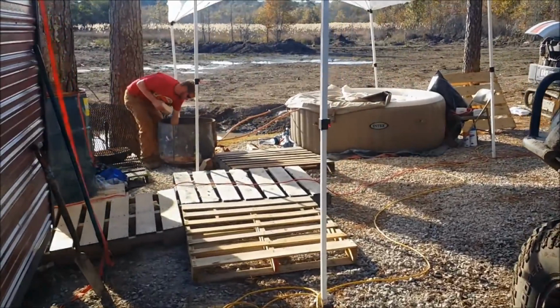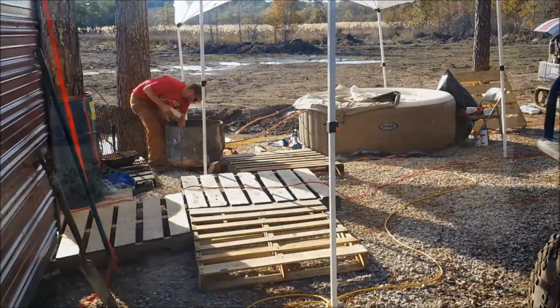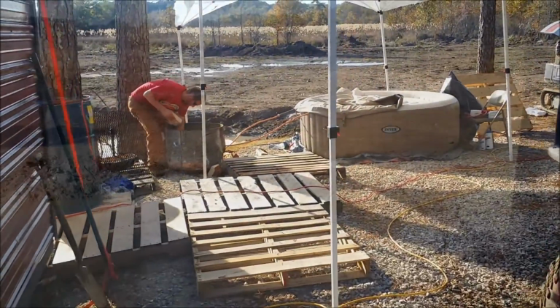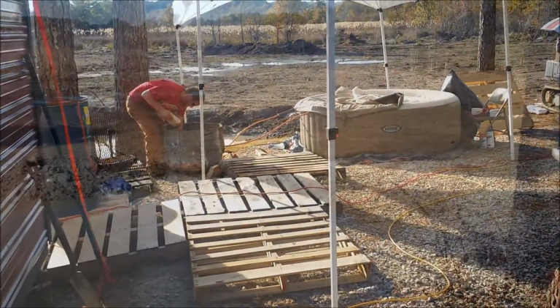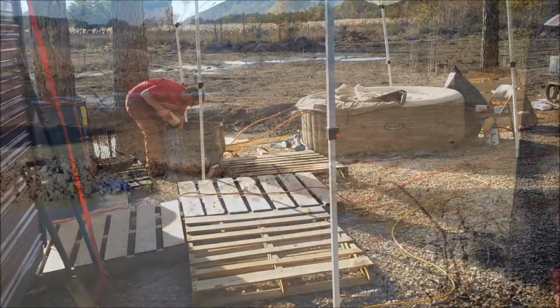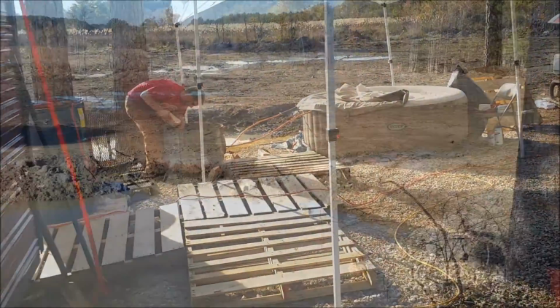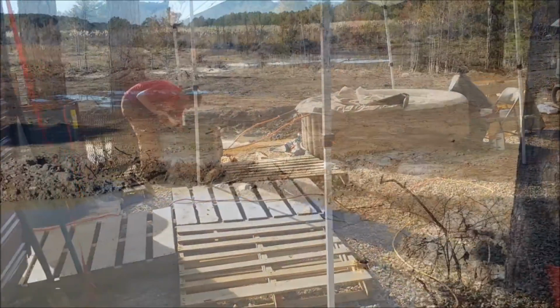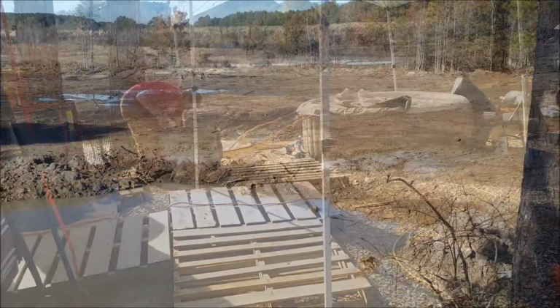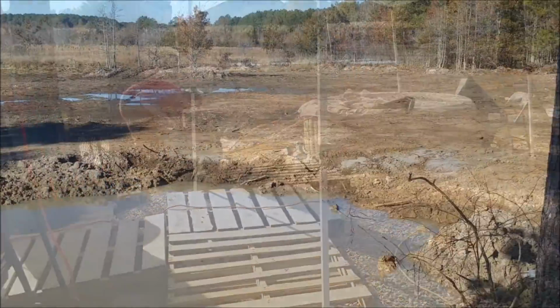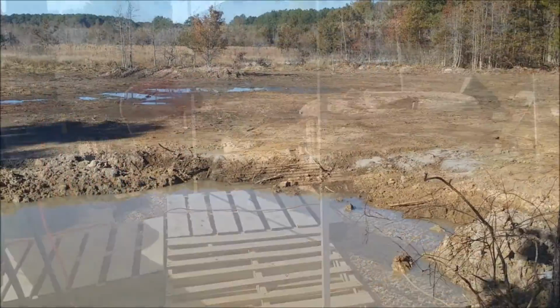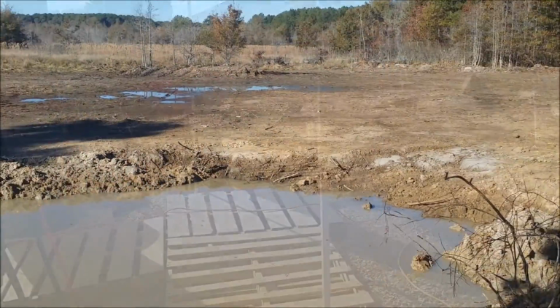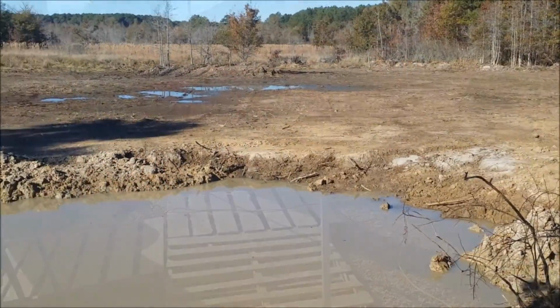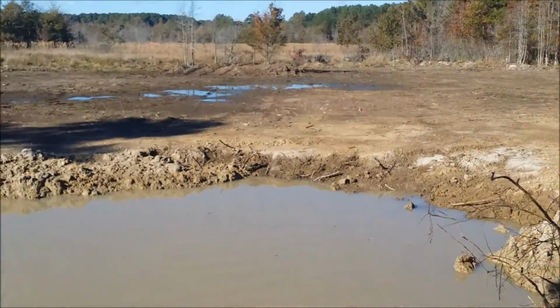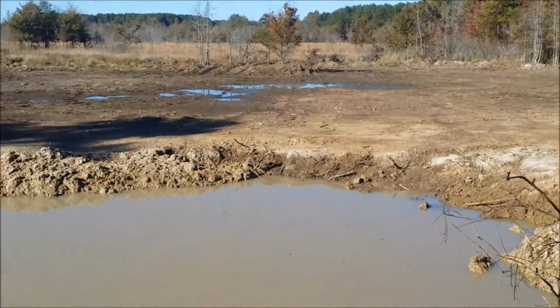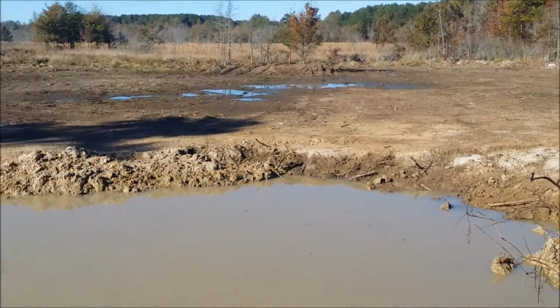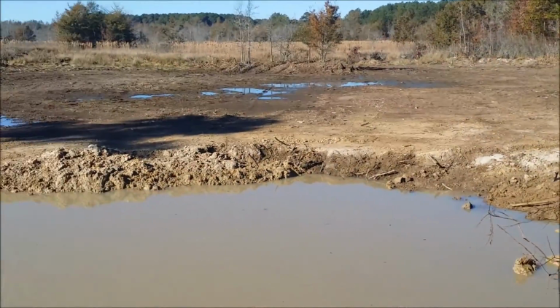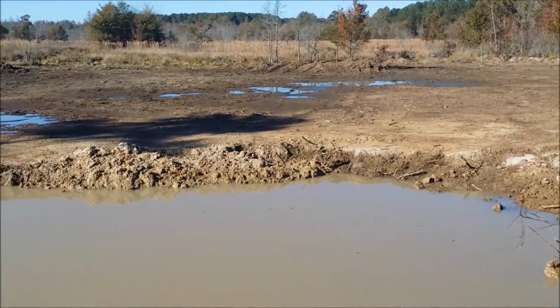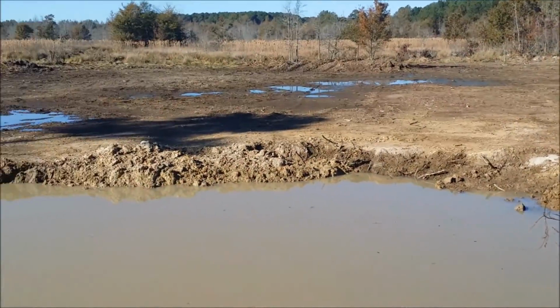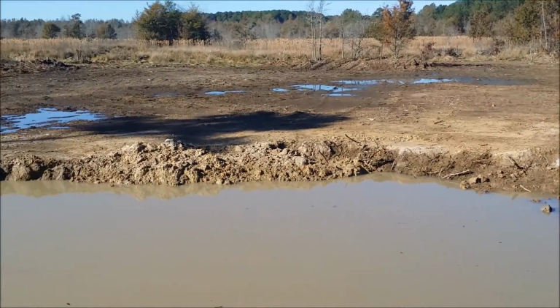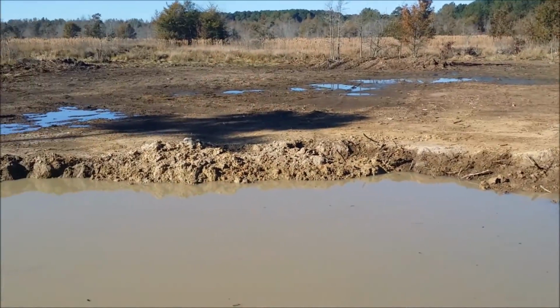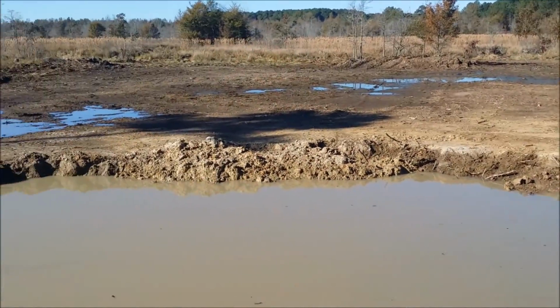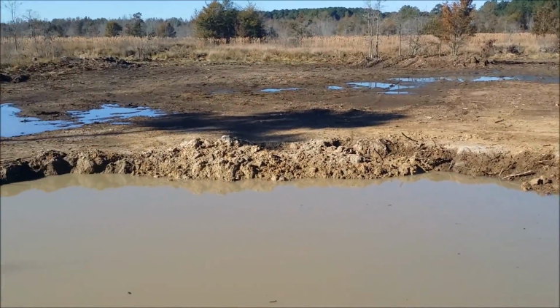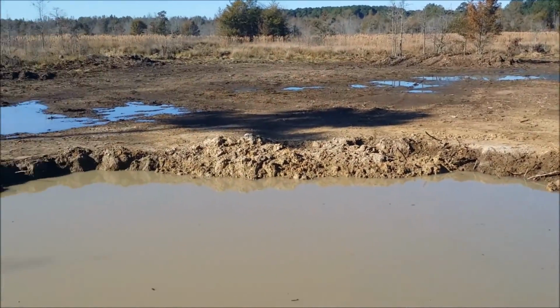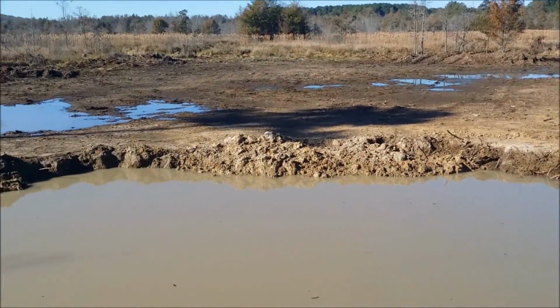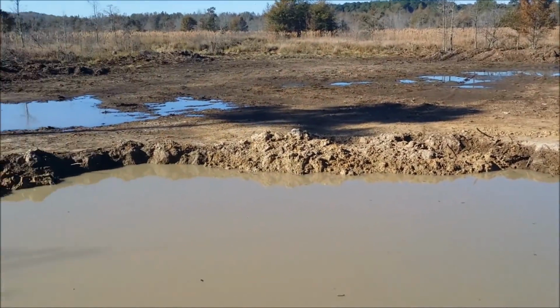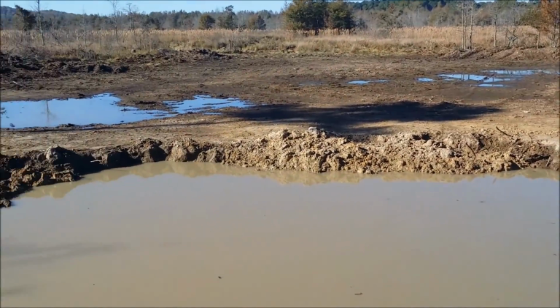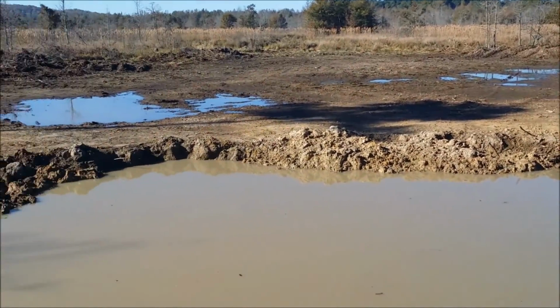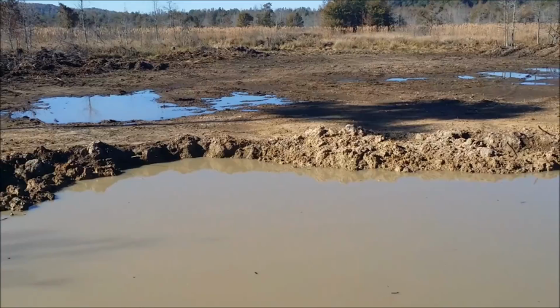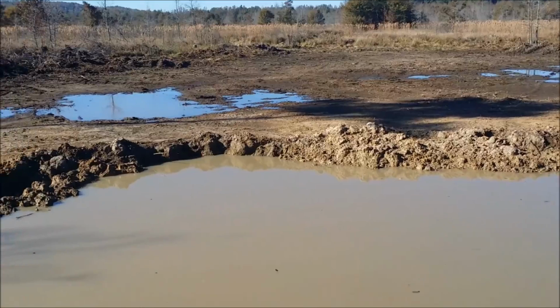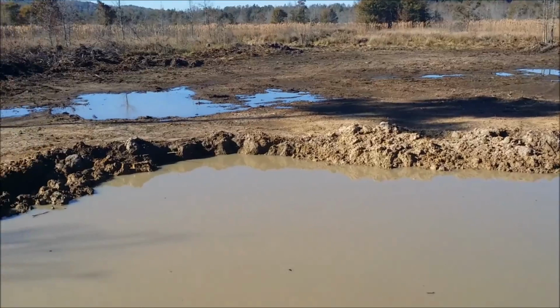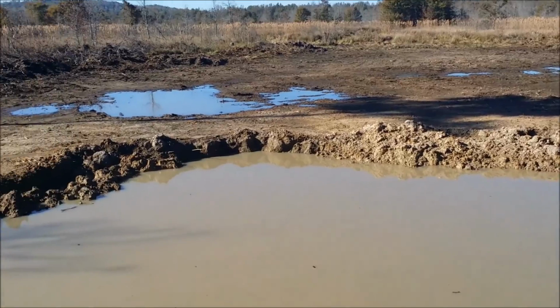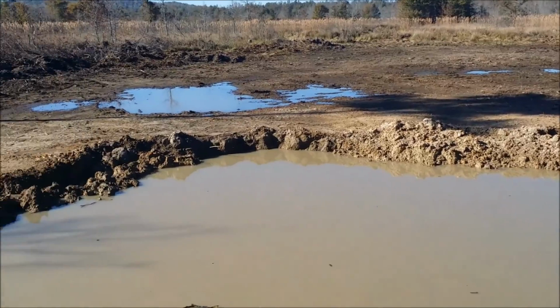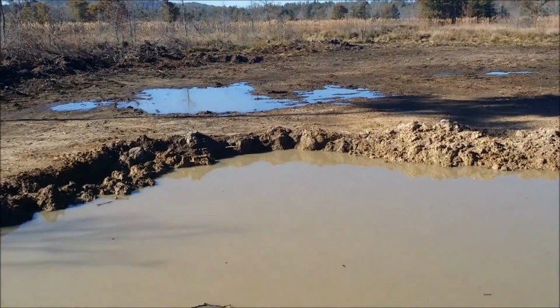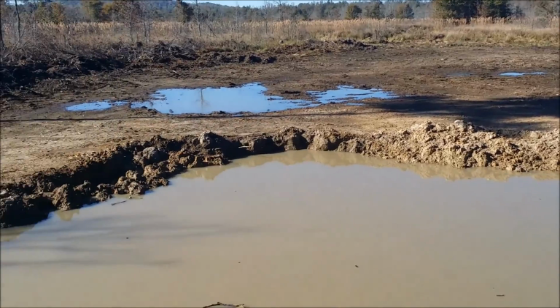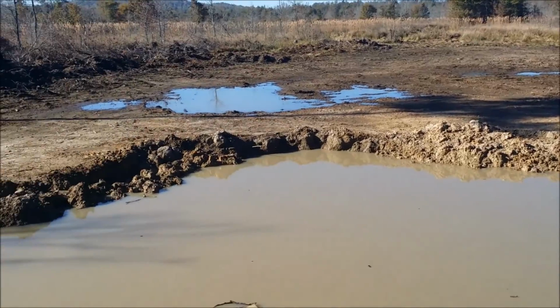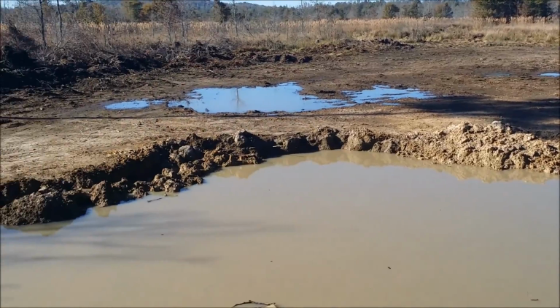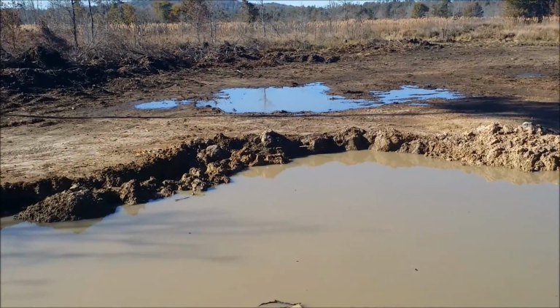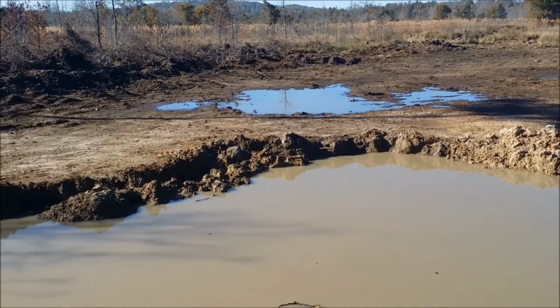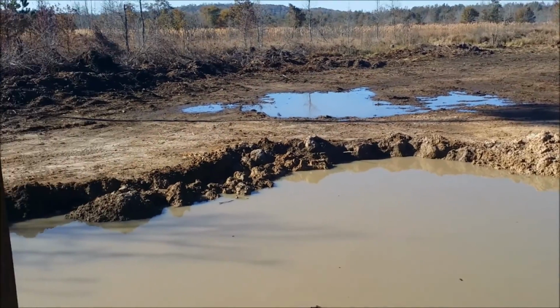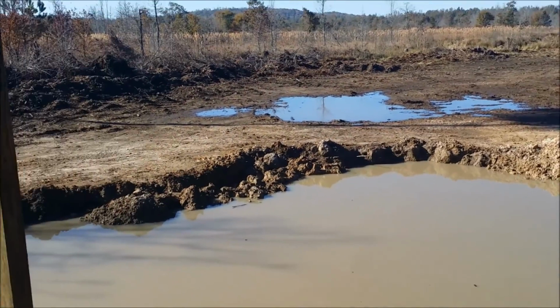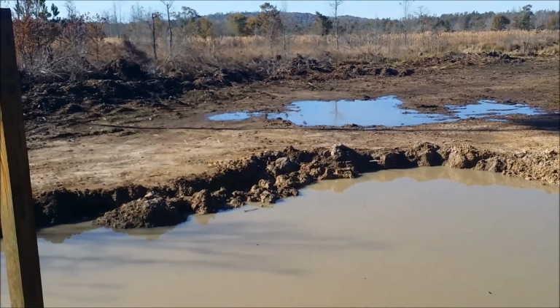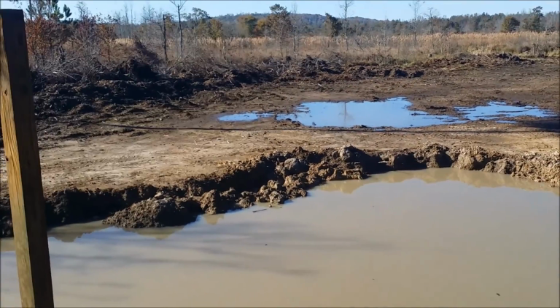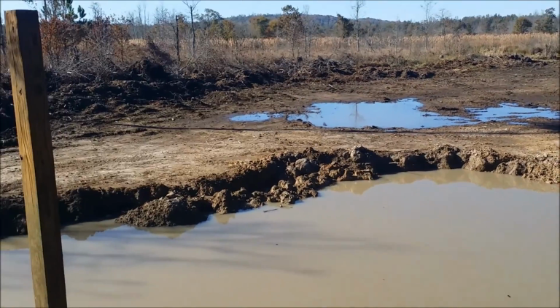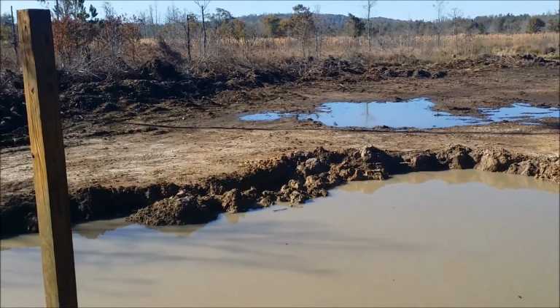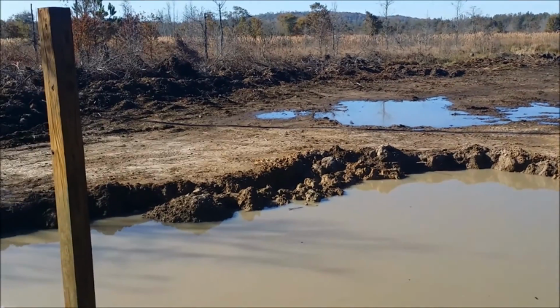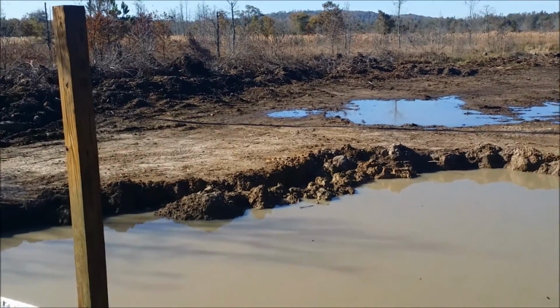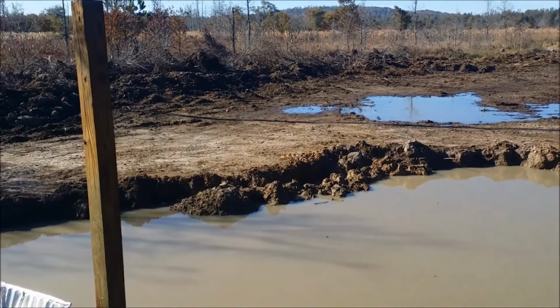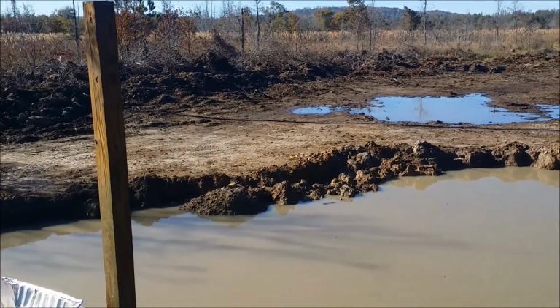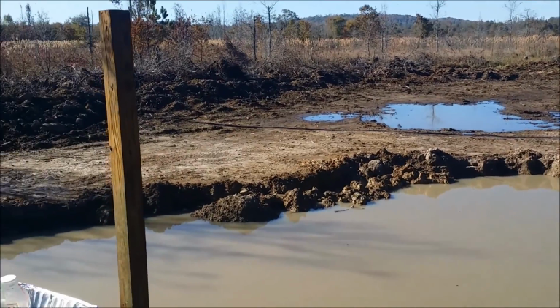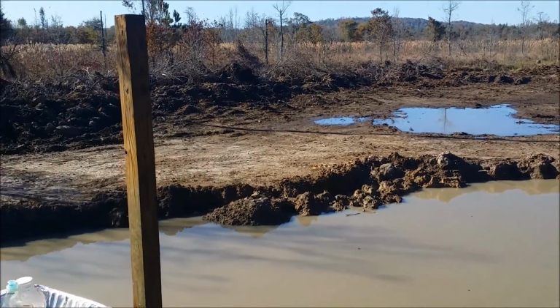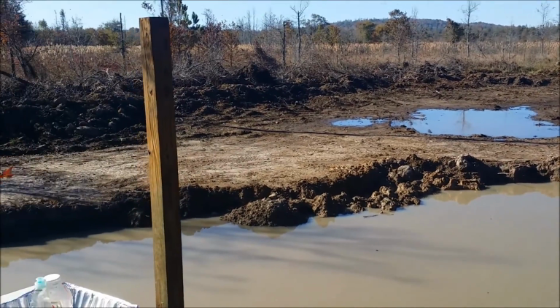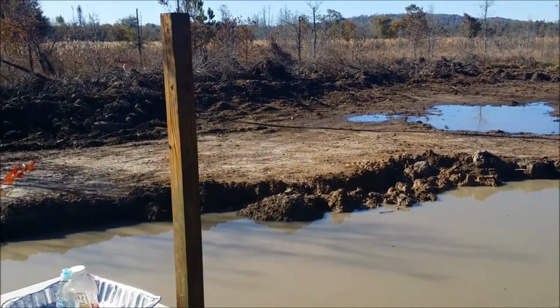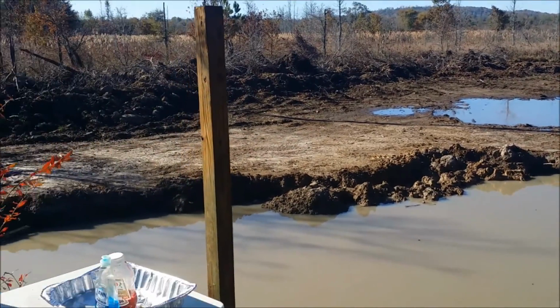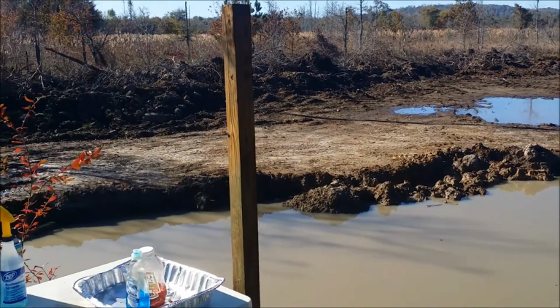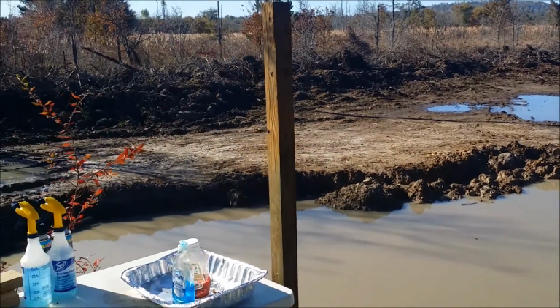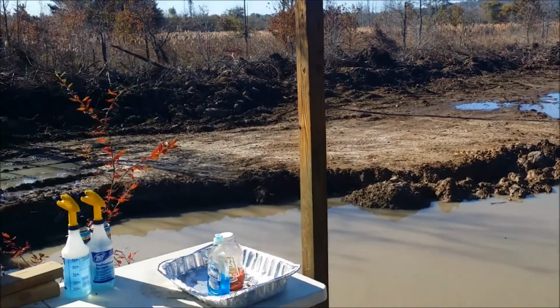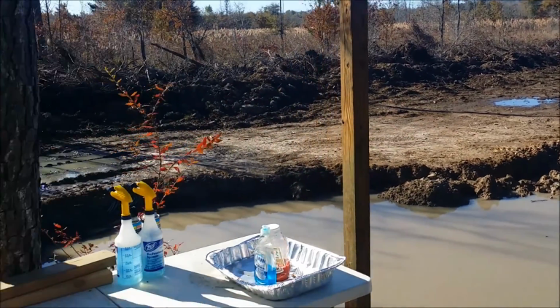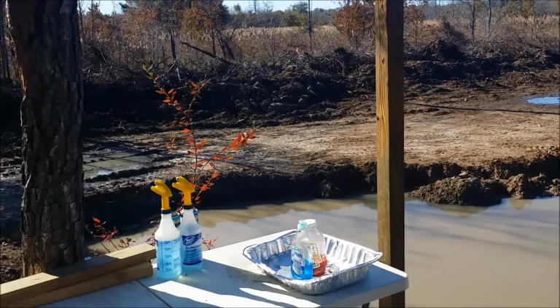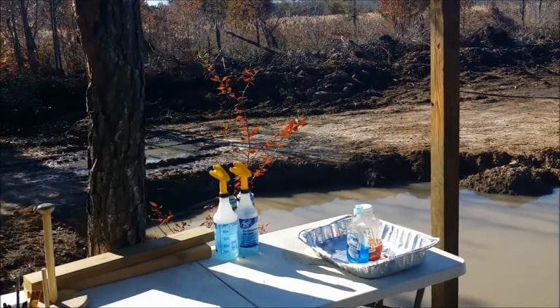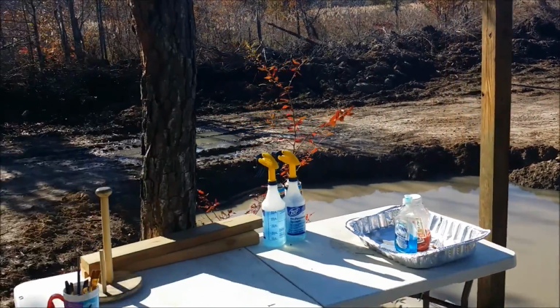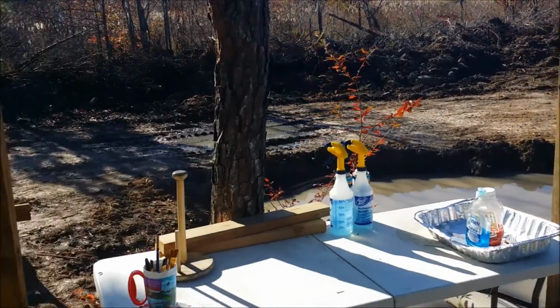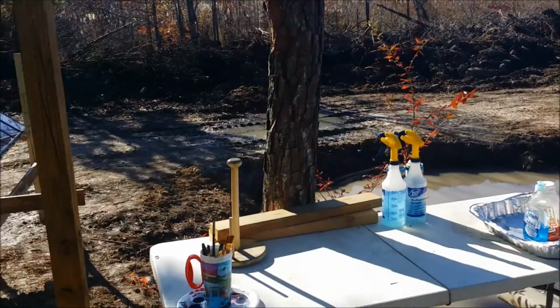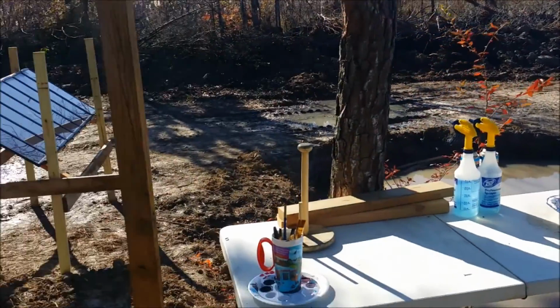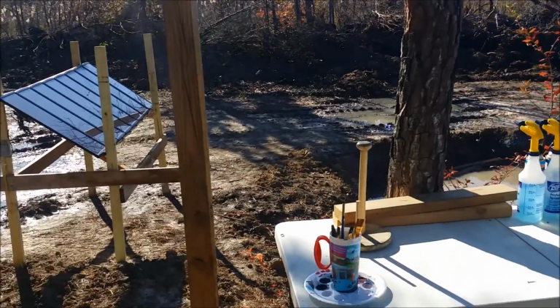This whole area is expected to flood eventually. You can see our large borrow pit we had to dig in order to get the fill earth that we needed for our project.